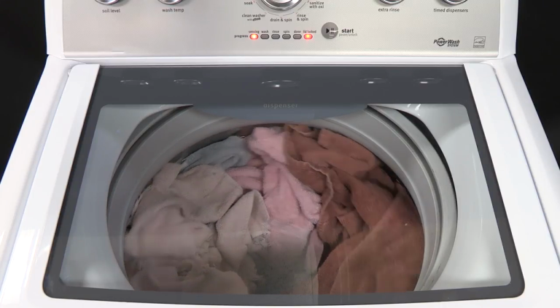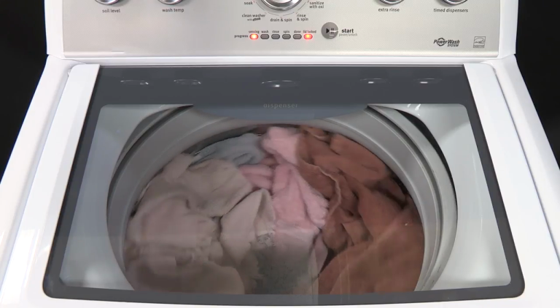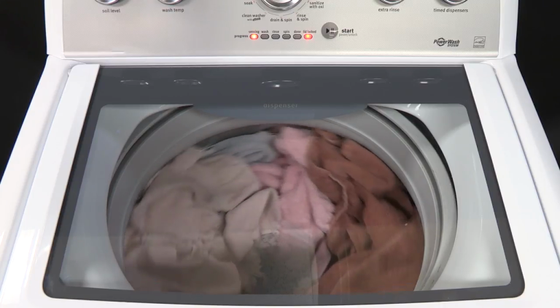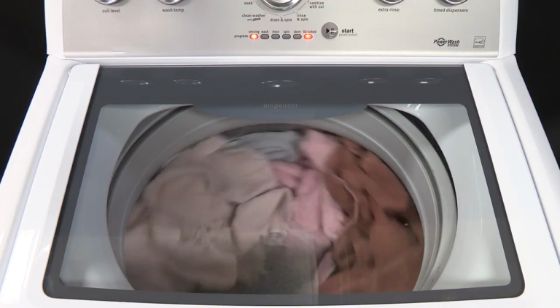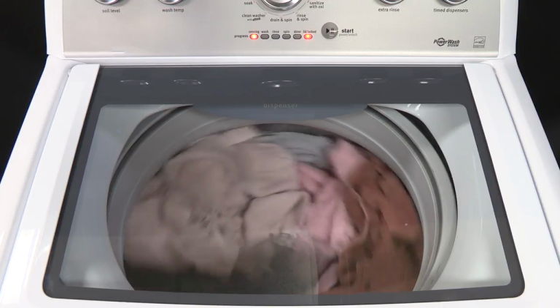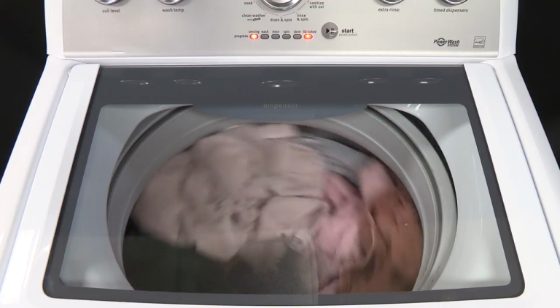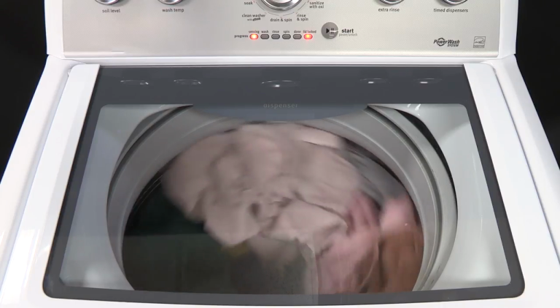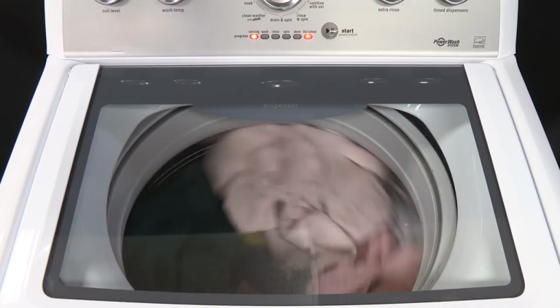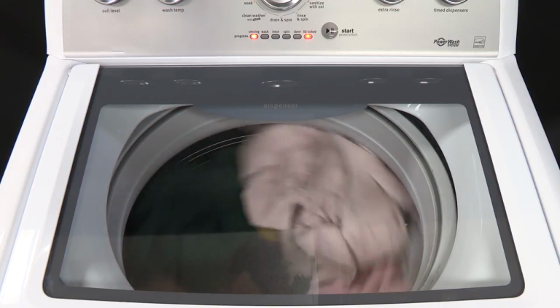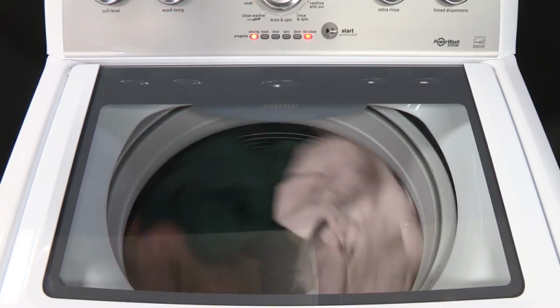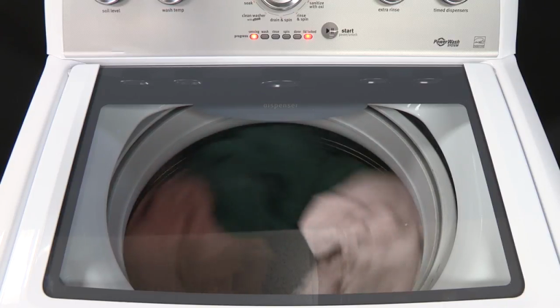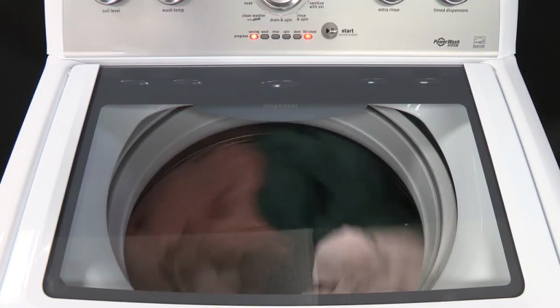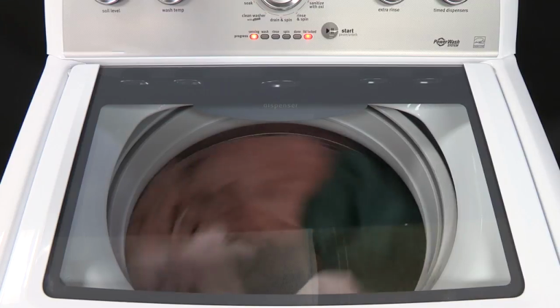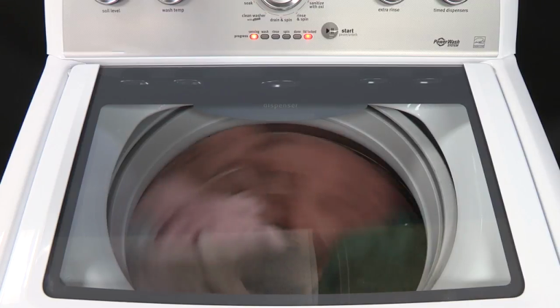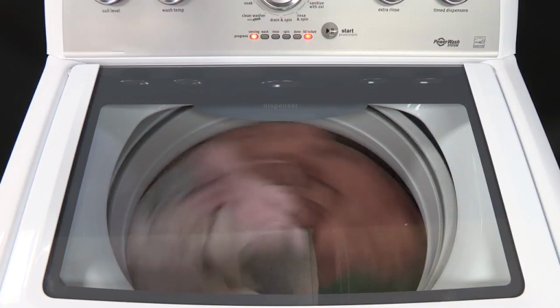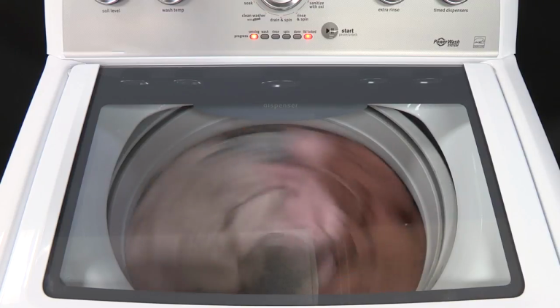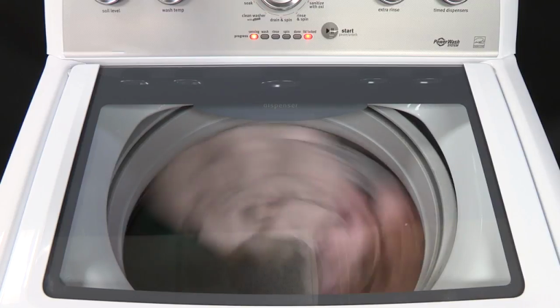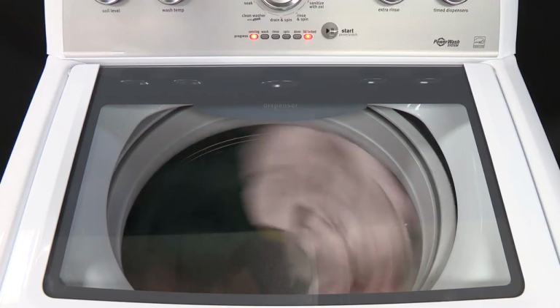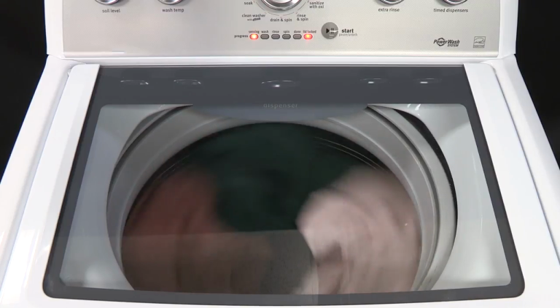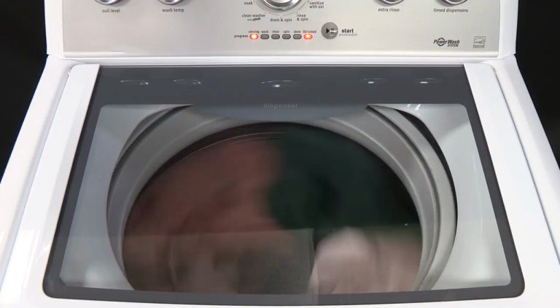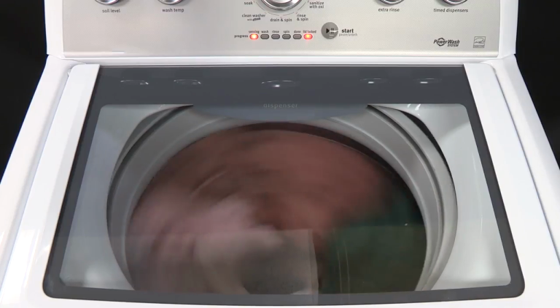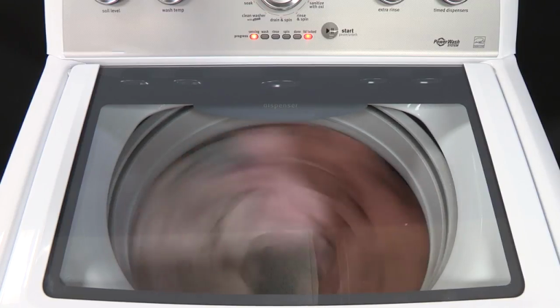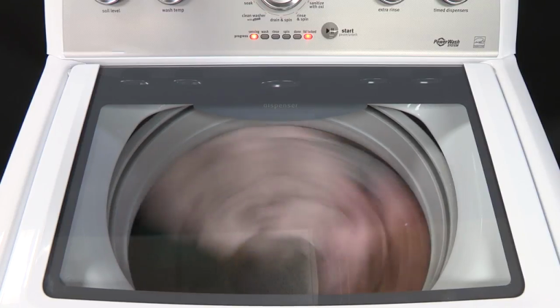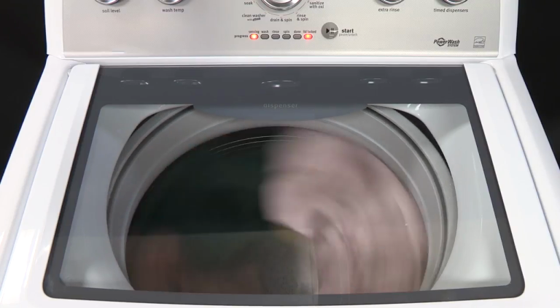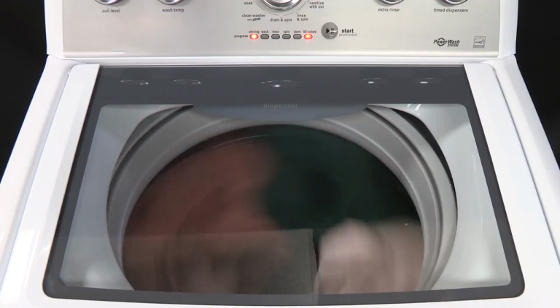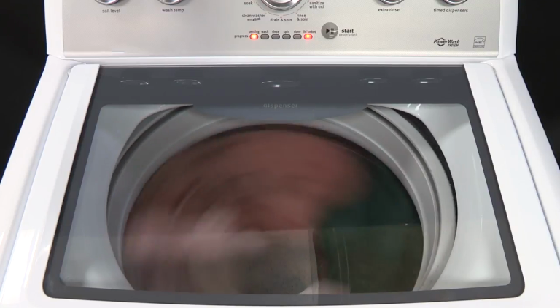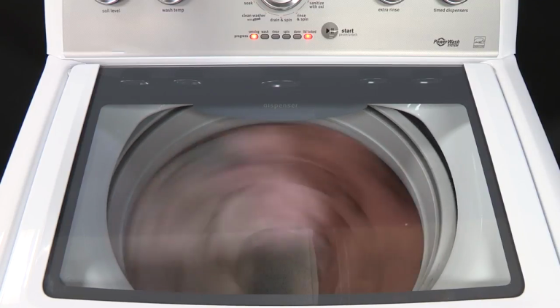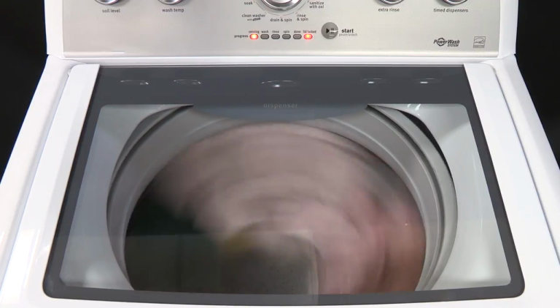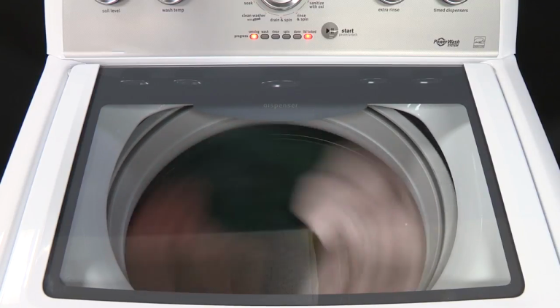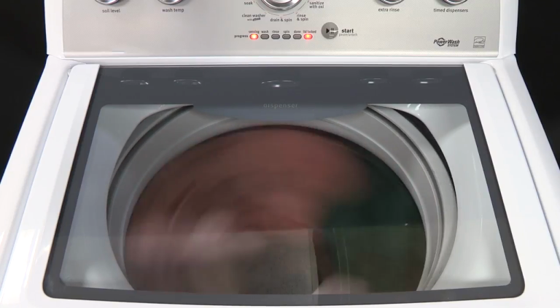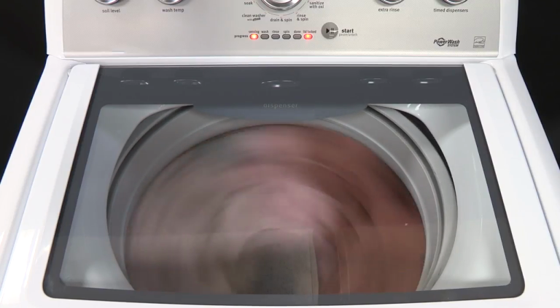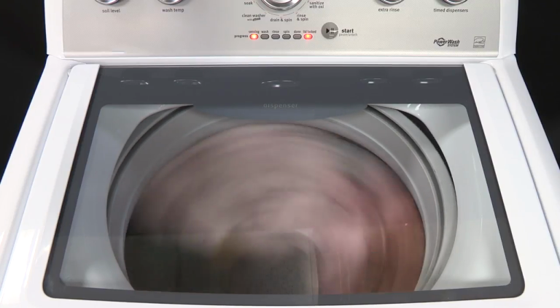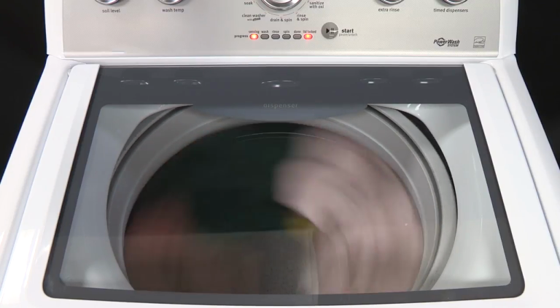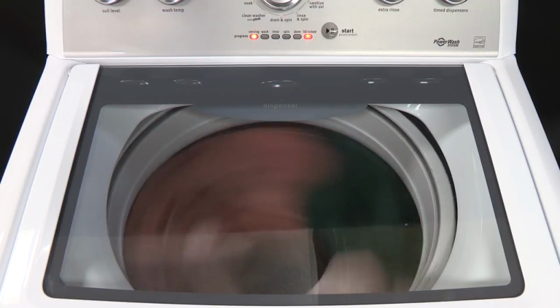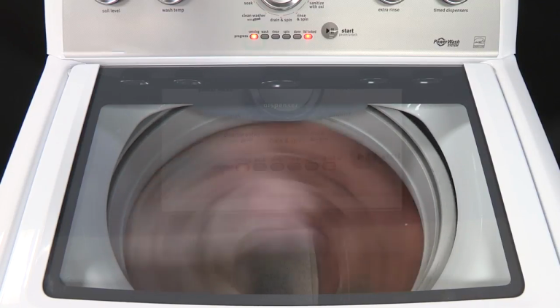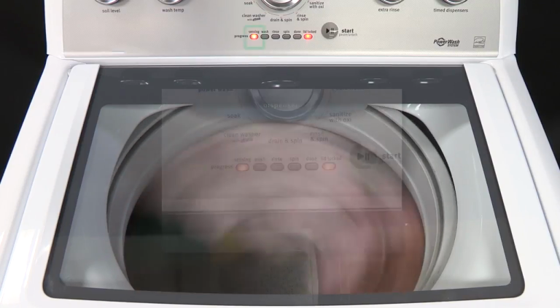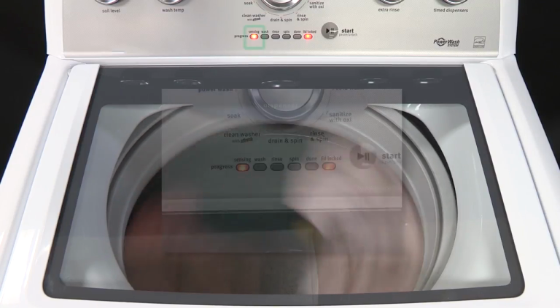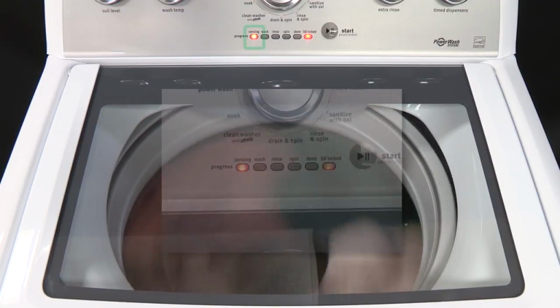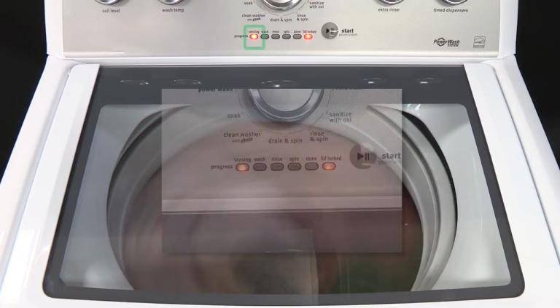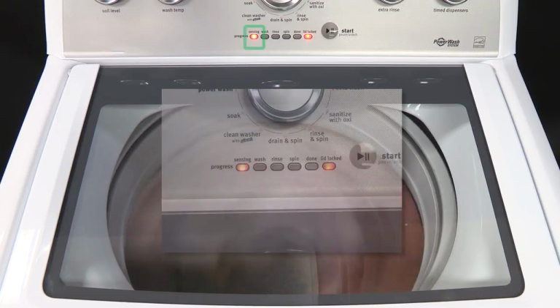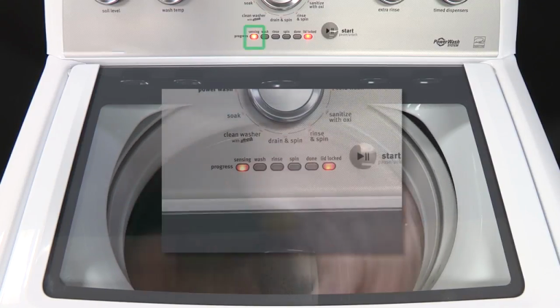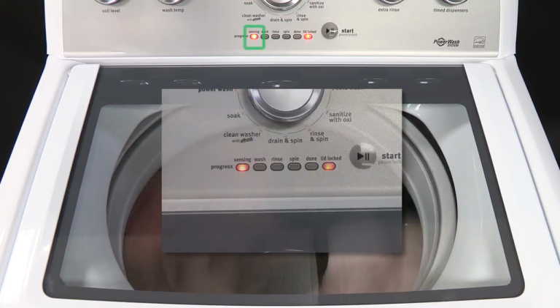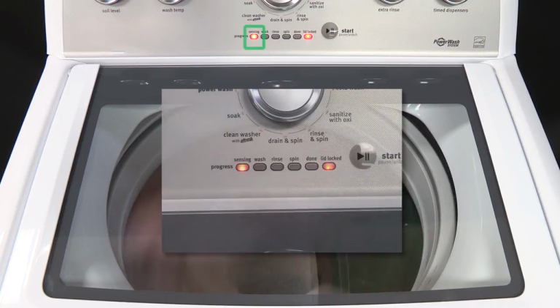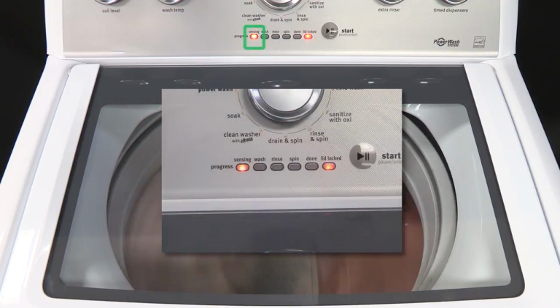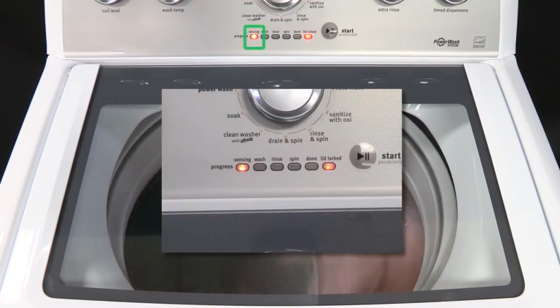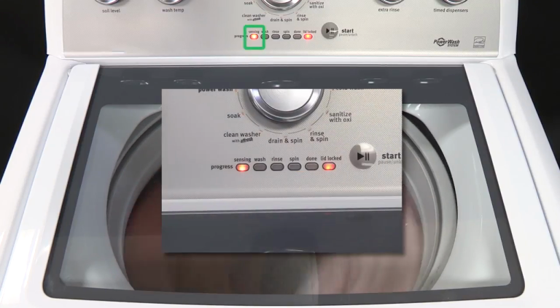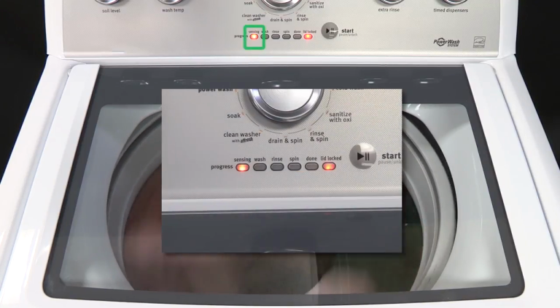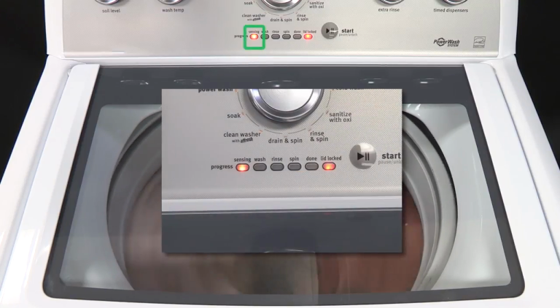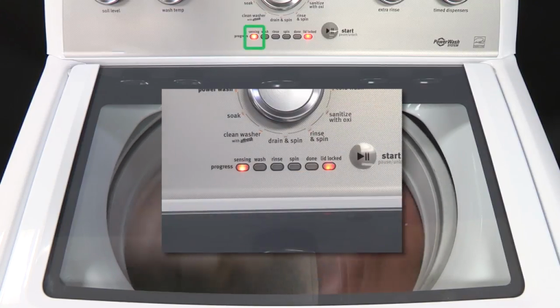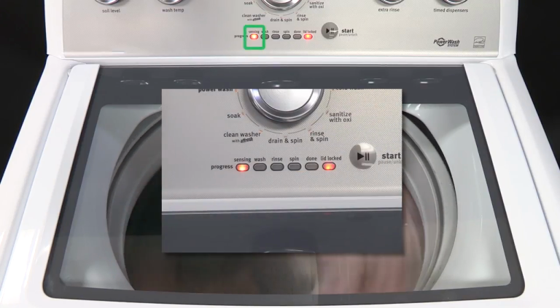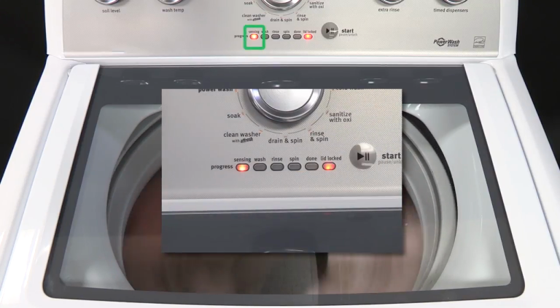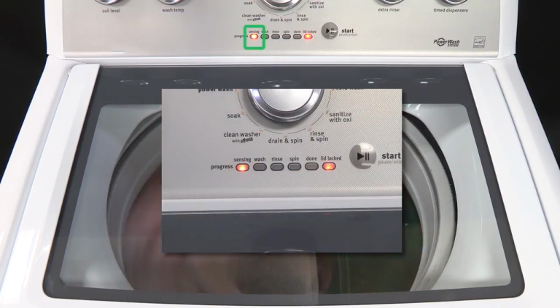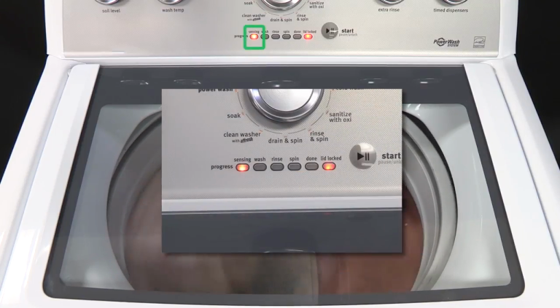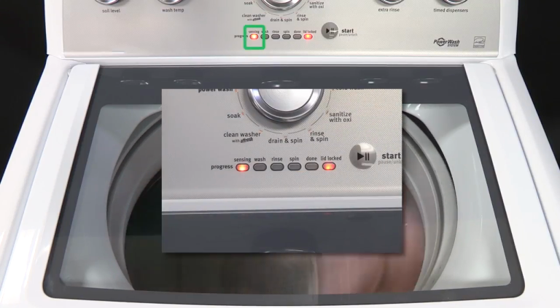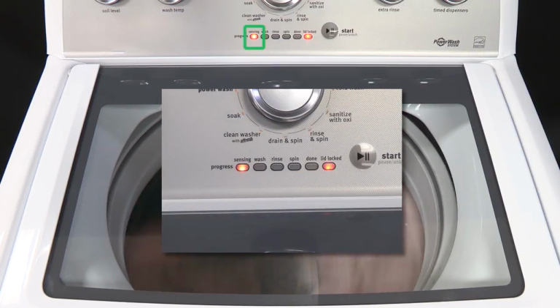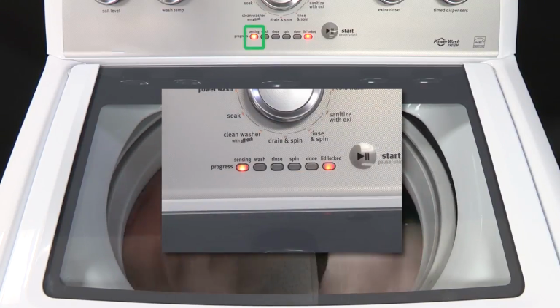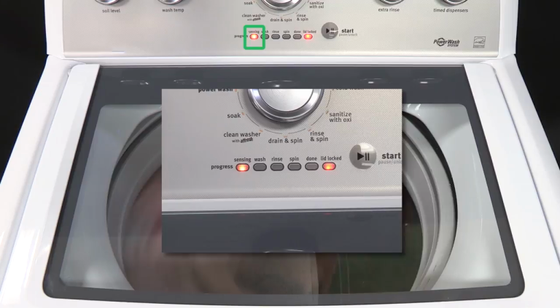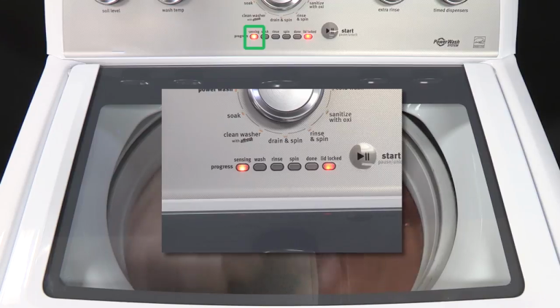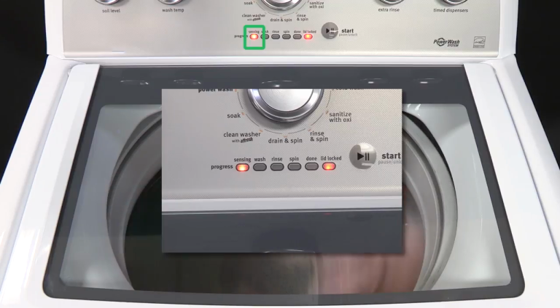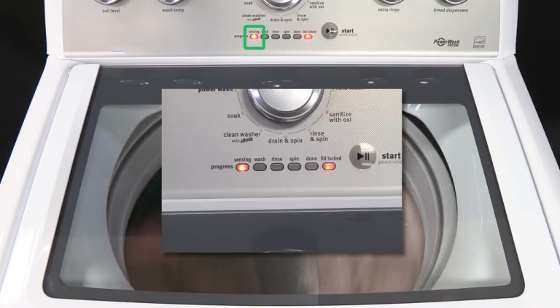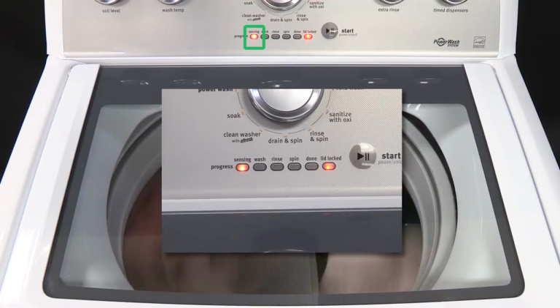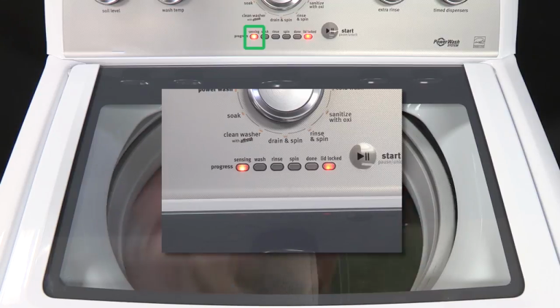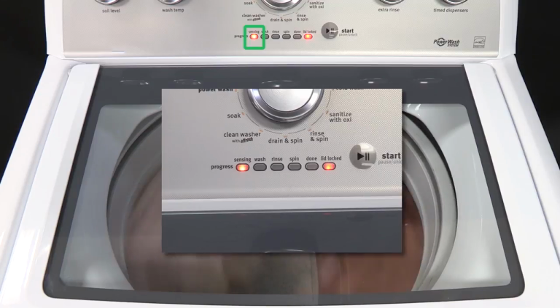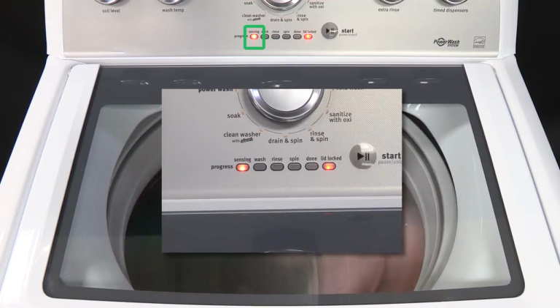During this time, it's normal to hear the hum of these spins. If the sensing light is on, then the washer is working properly.